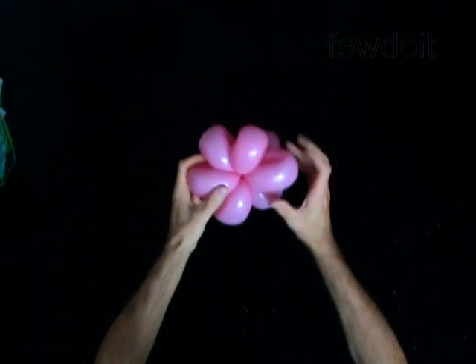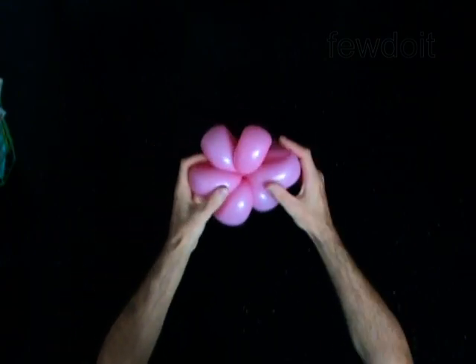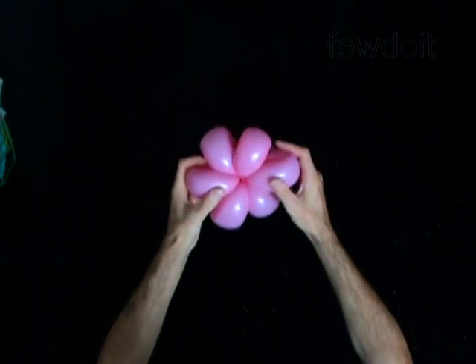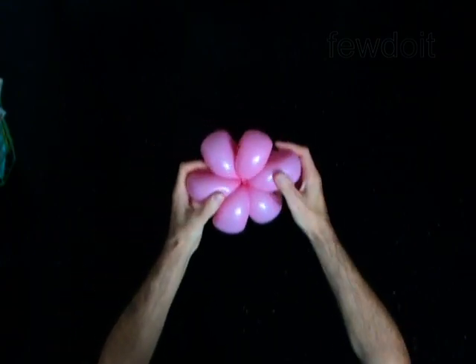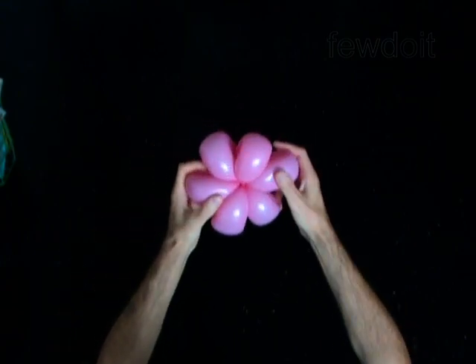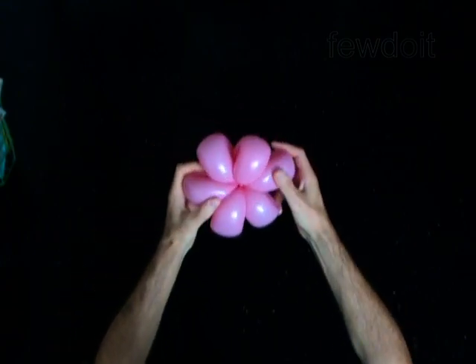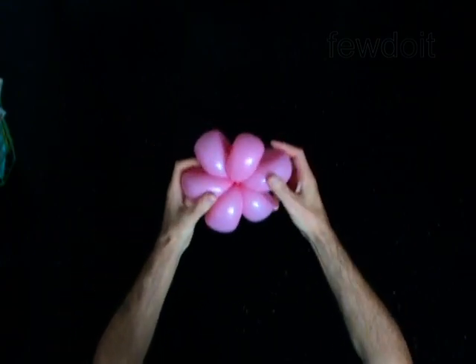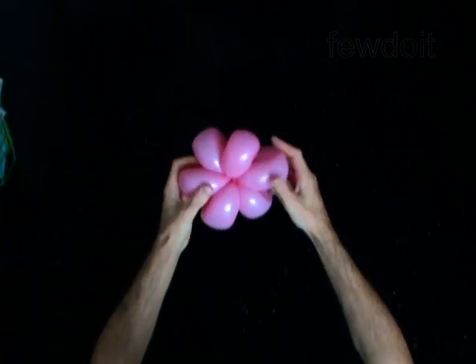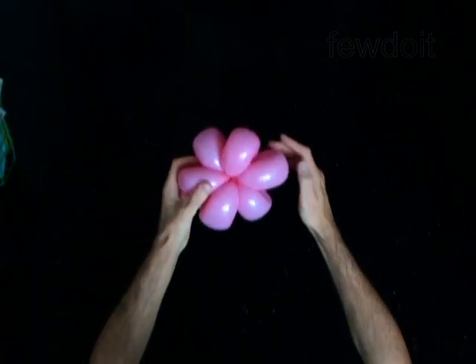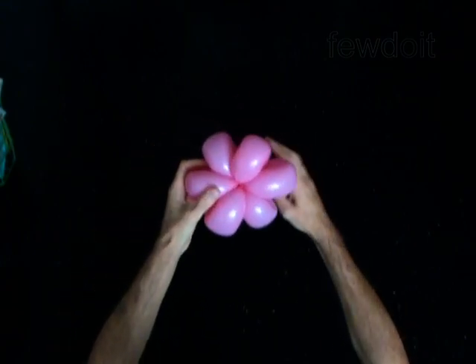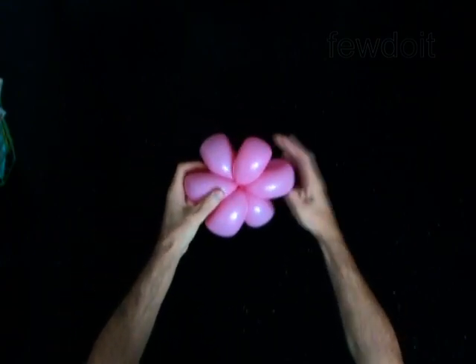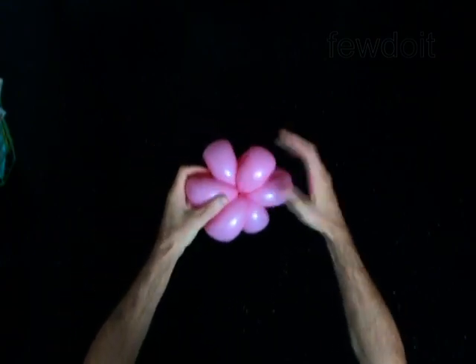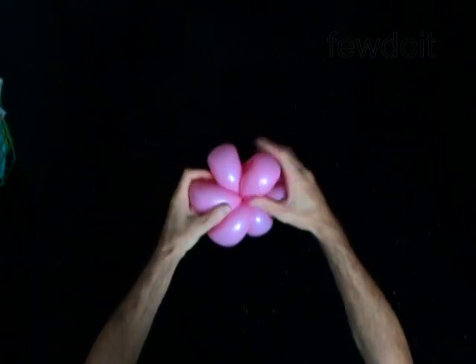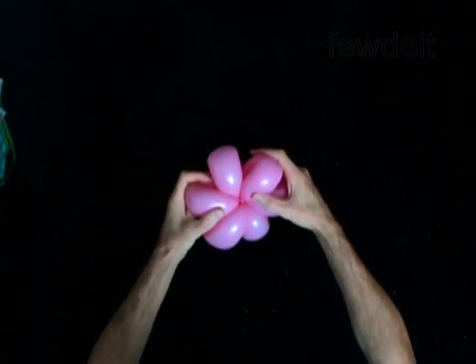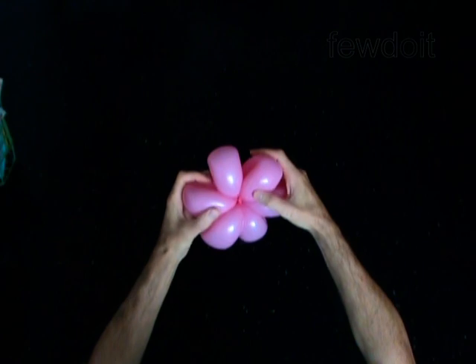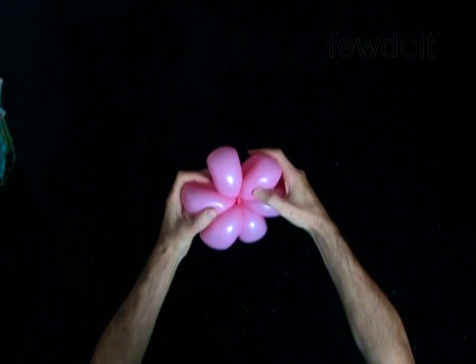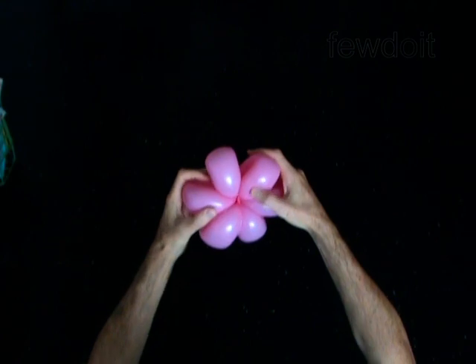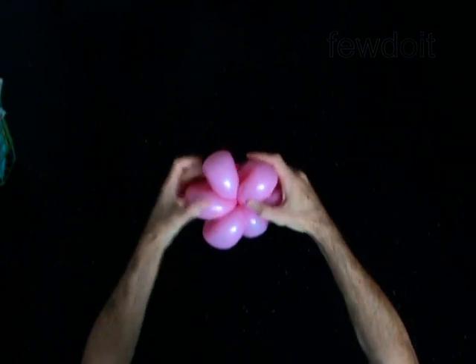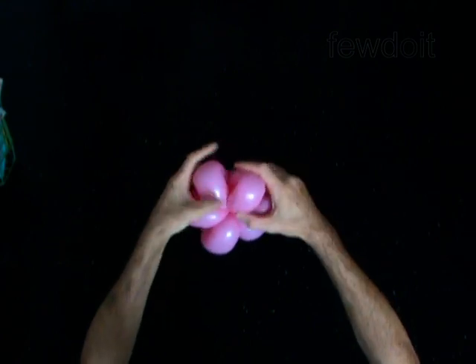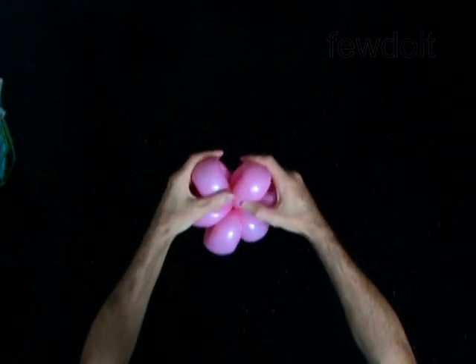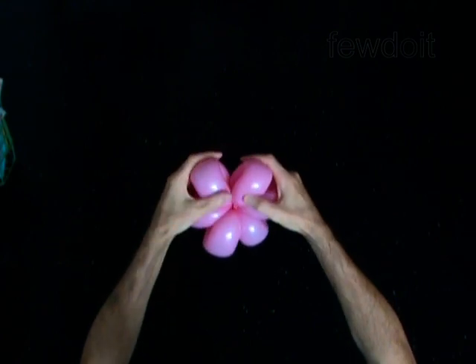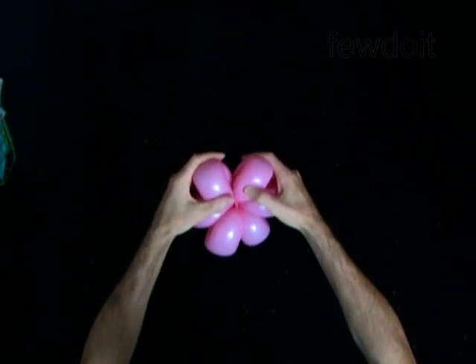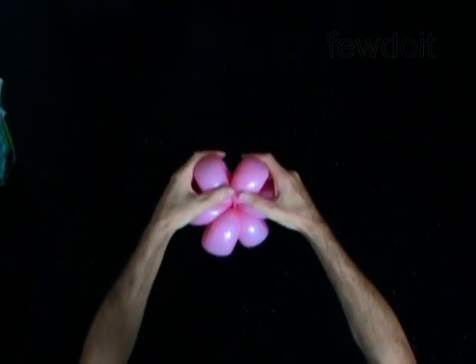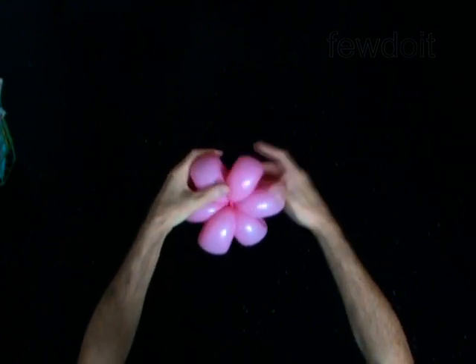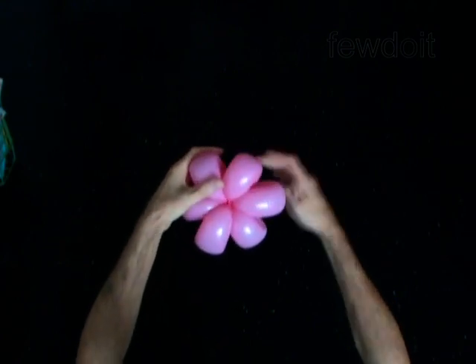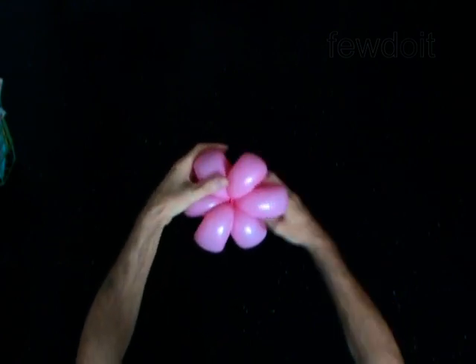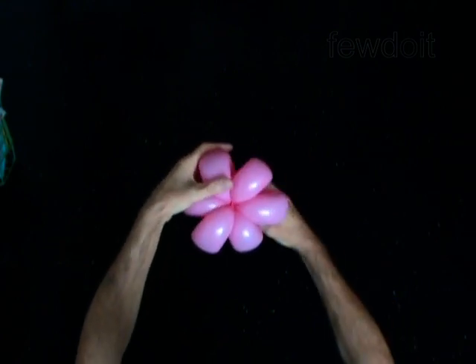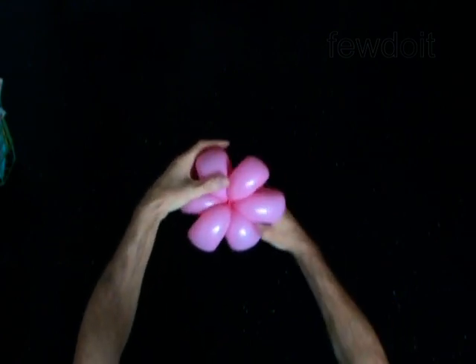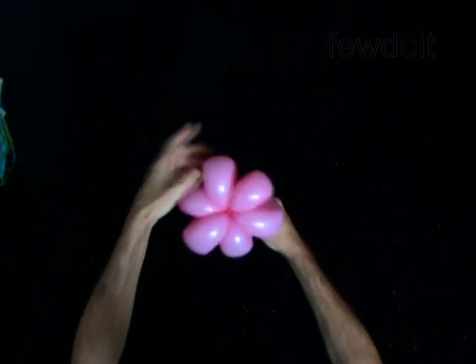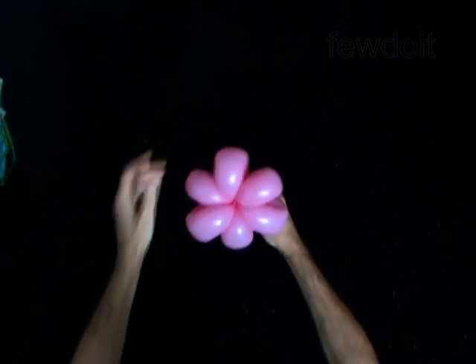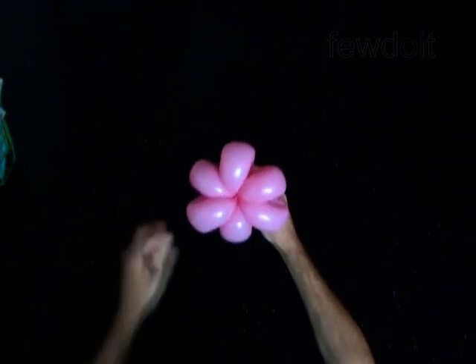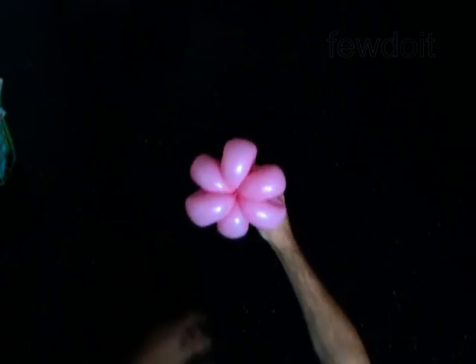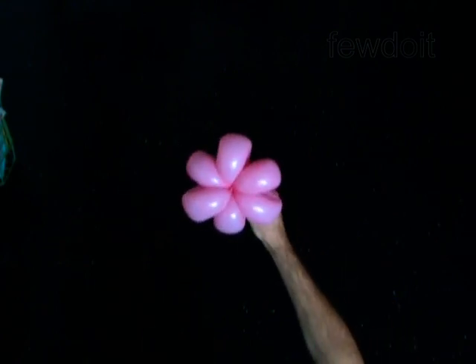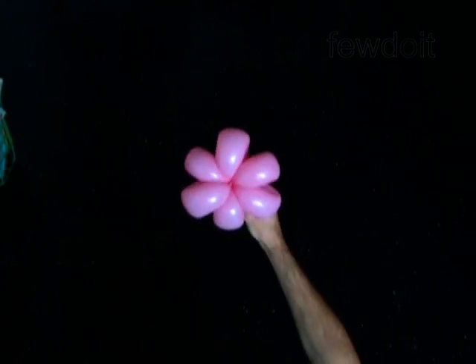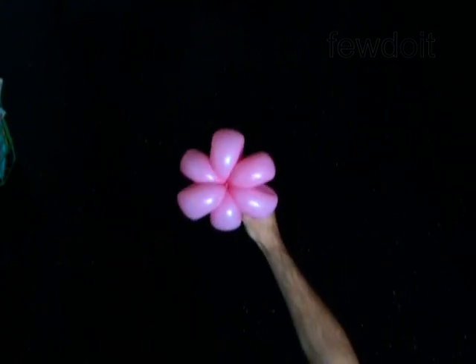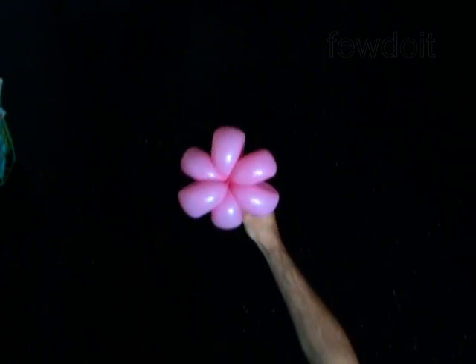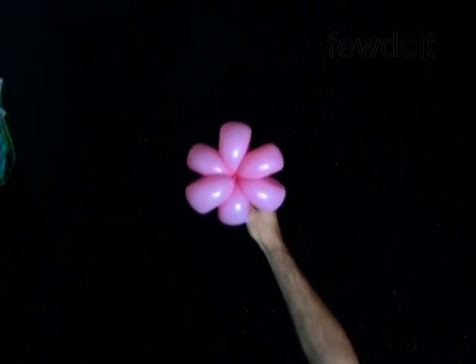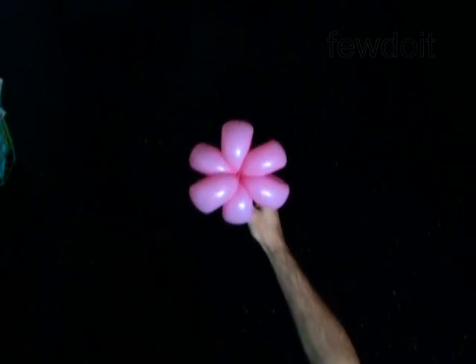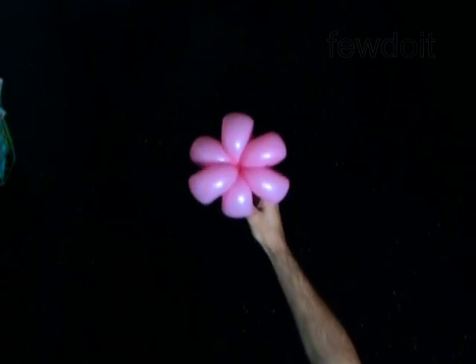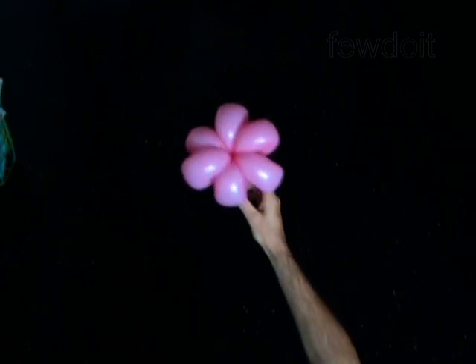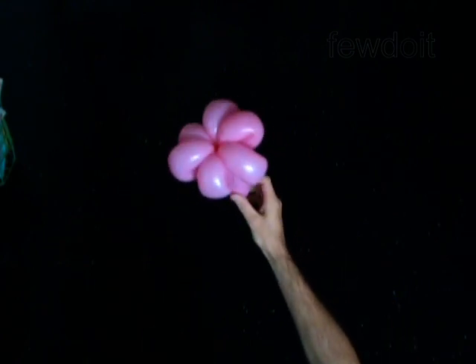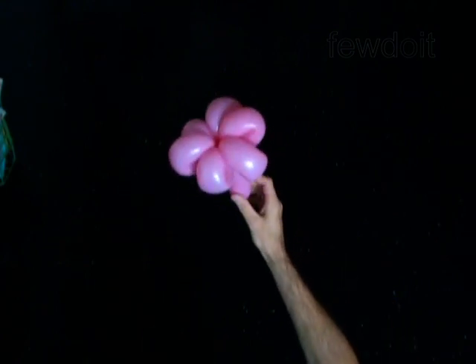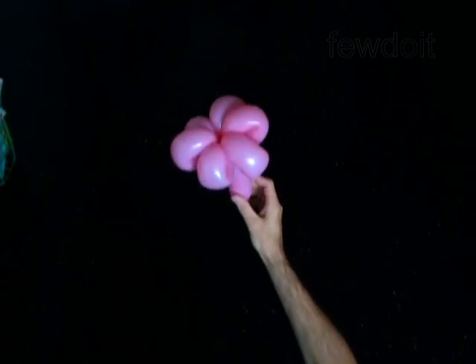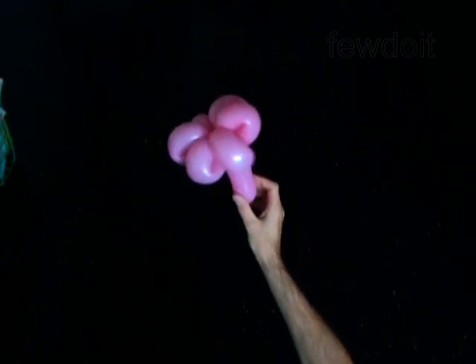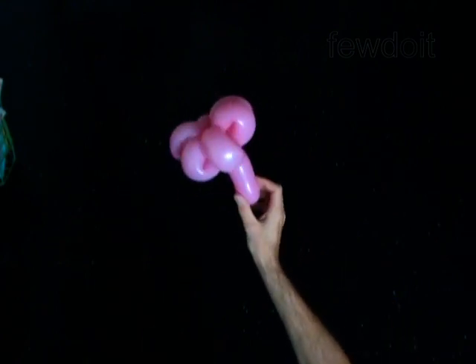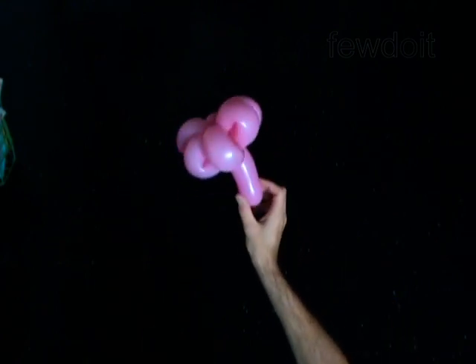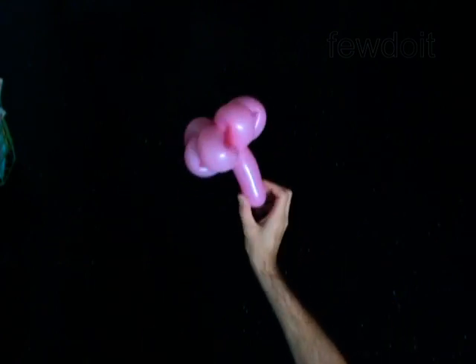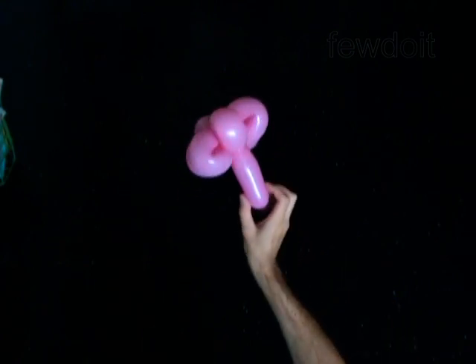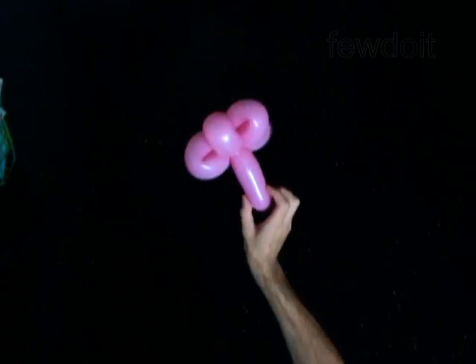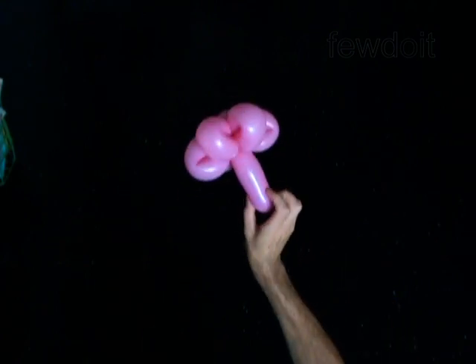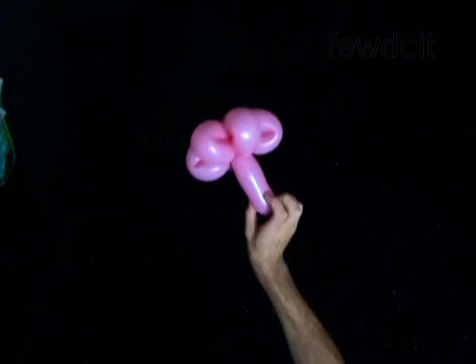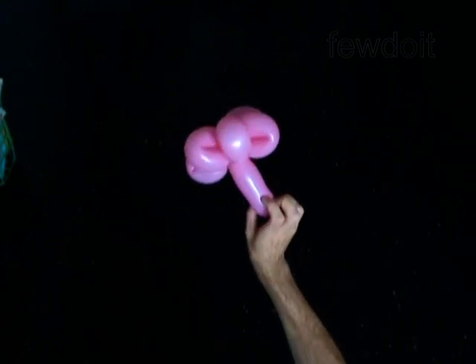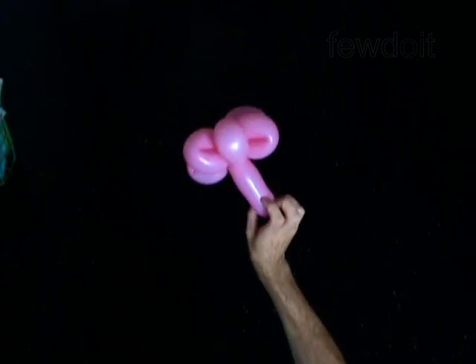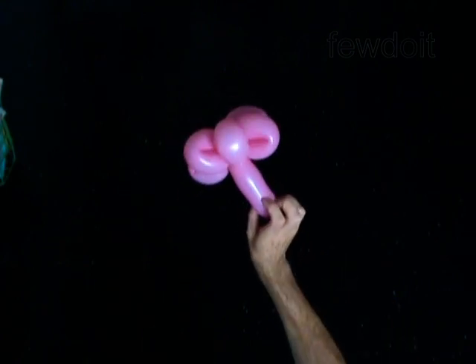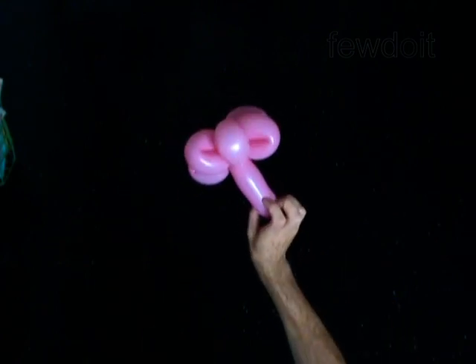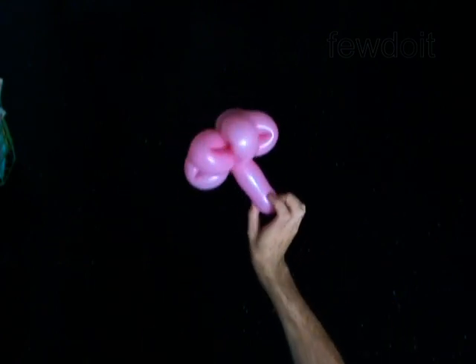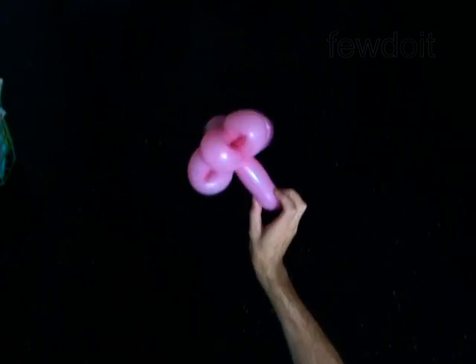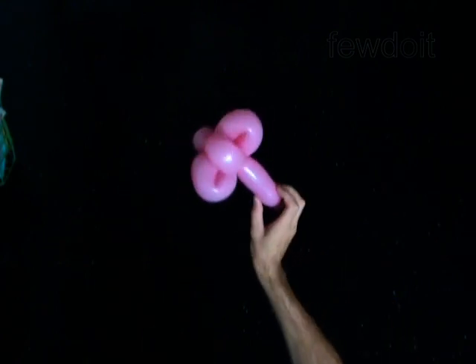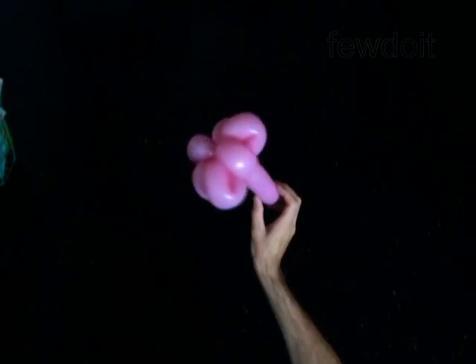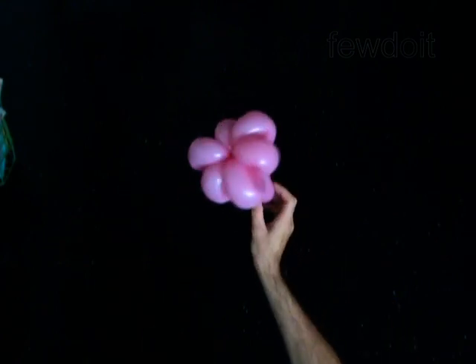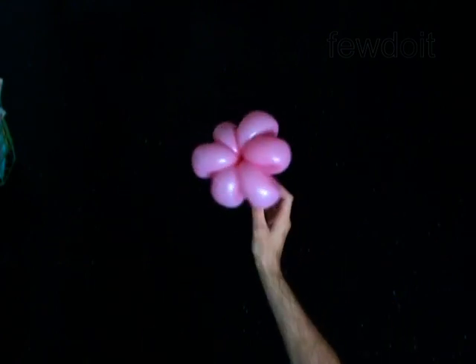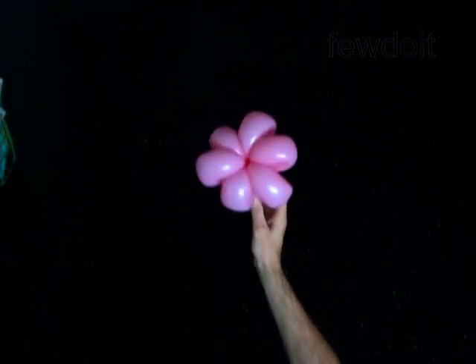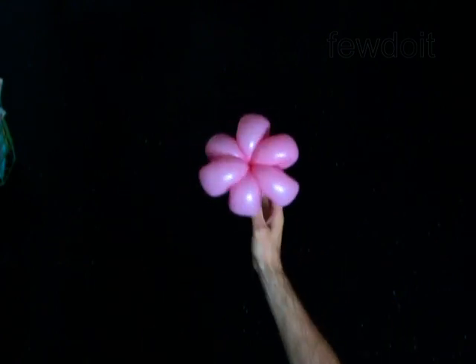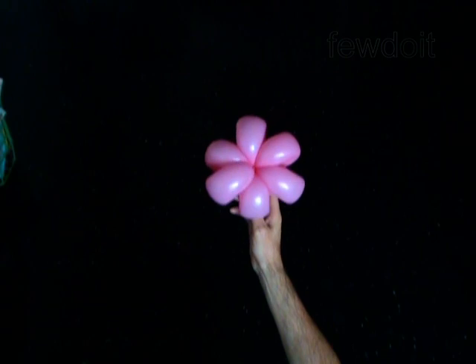Fix all bubbles in proper positions. You have made the flower with six petals and a stem.